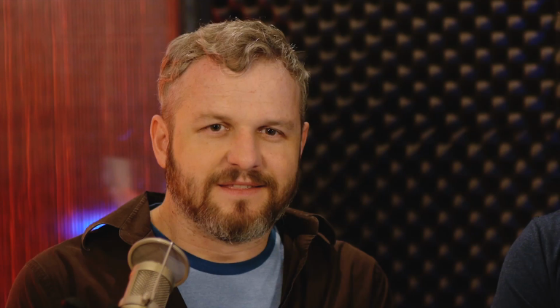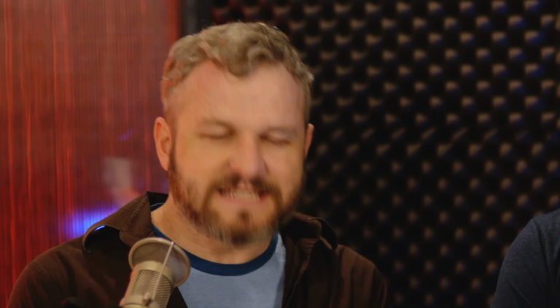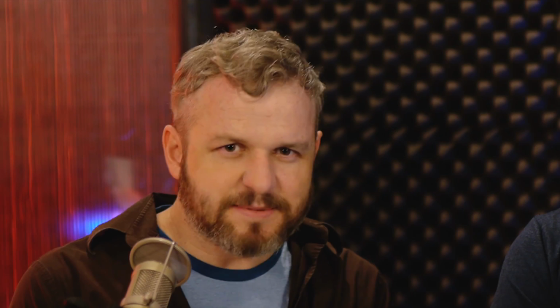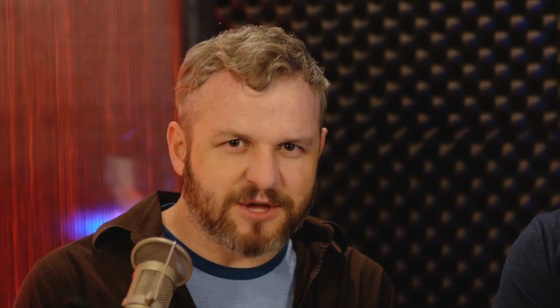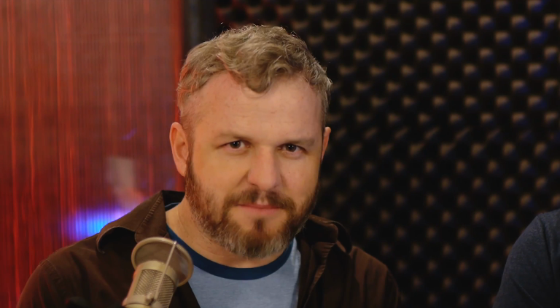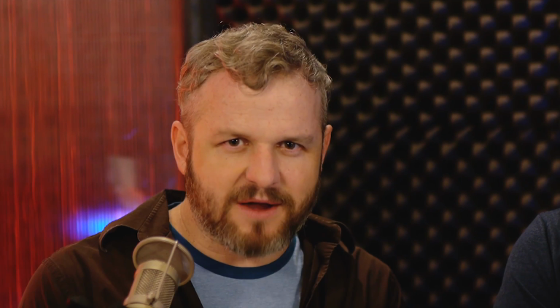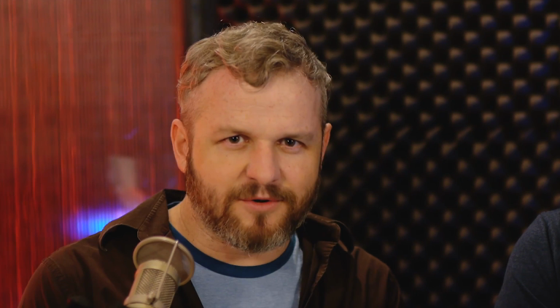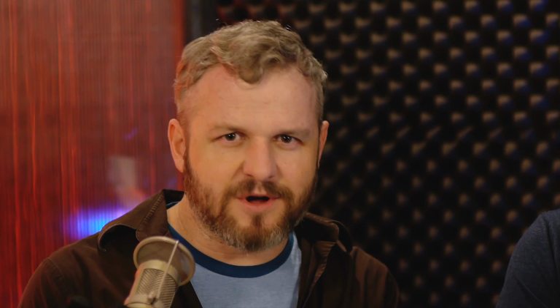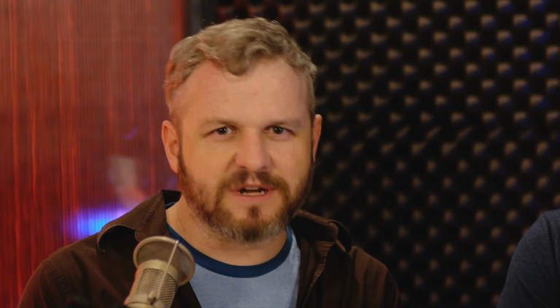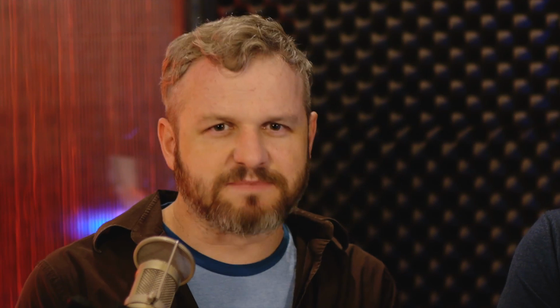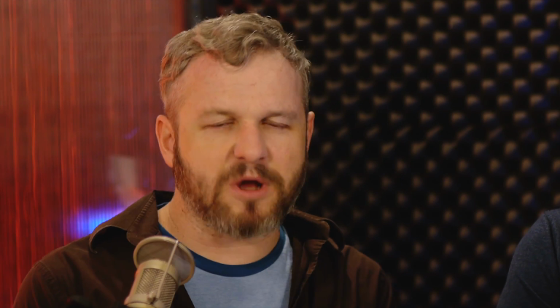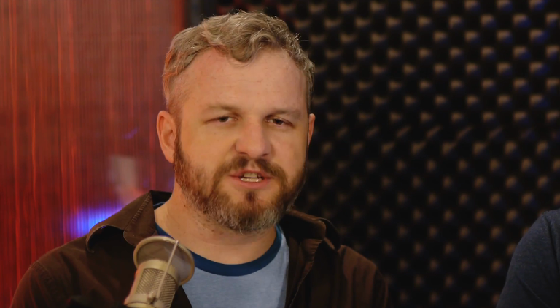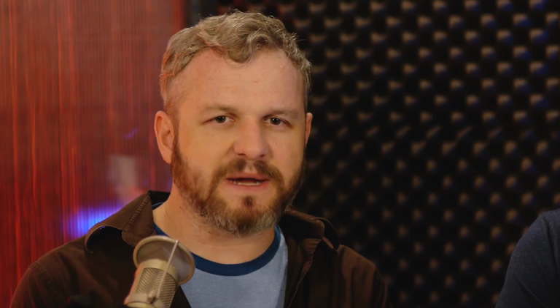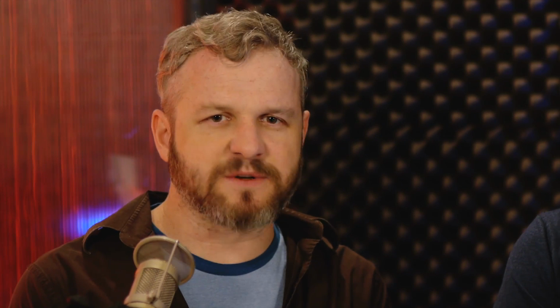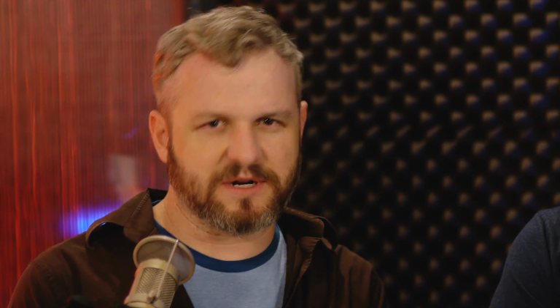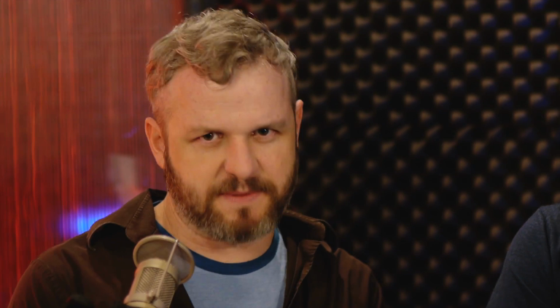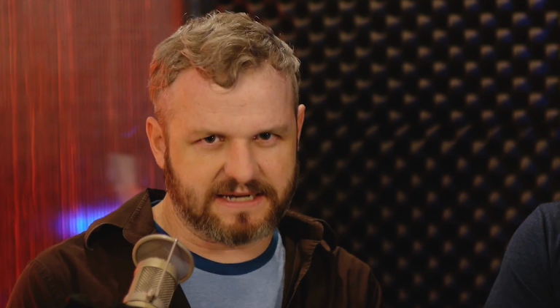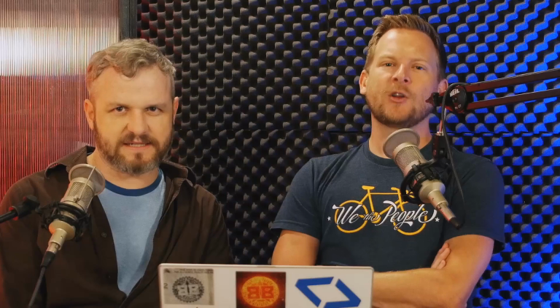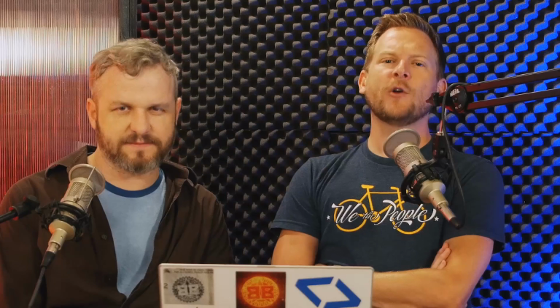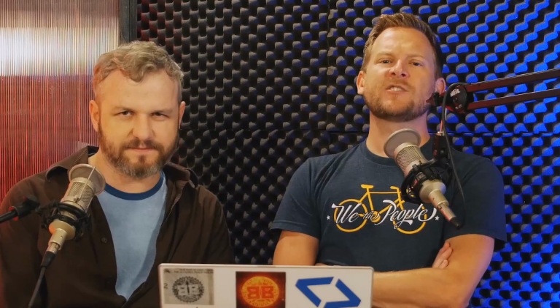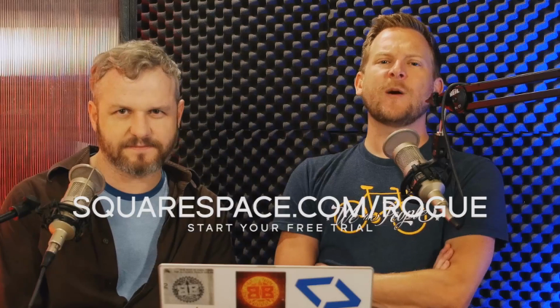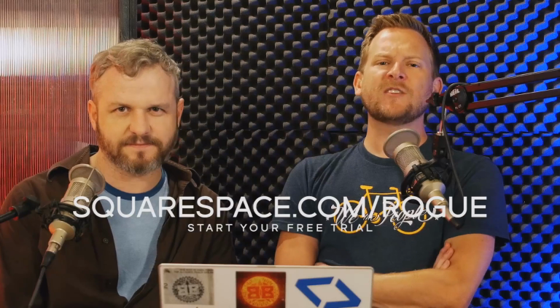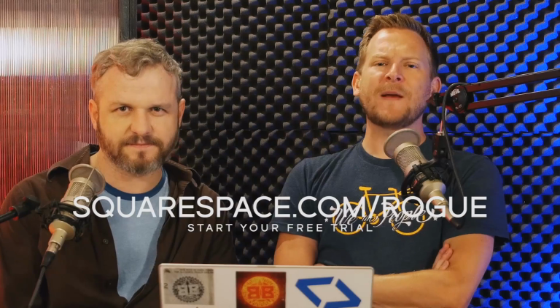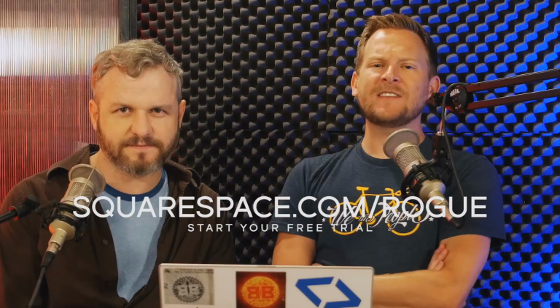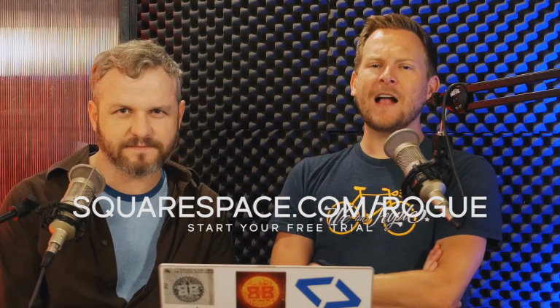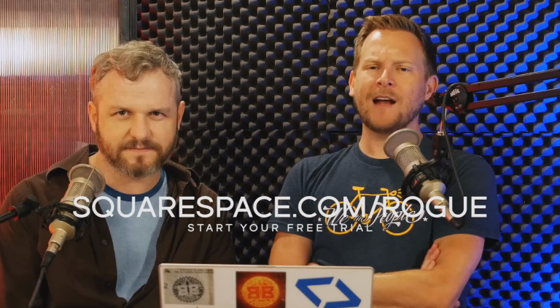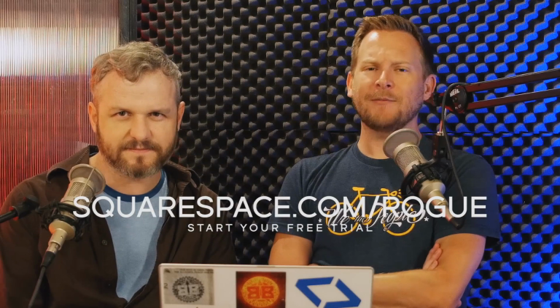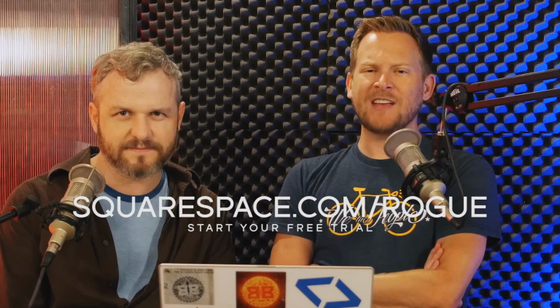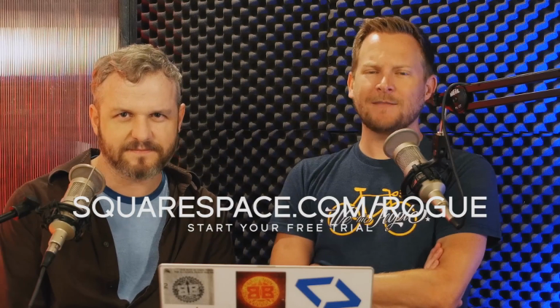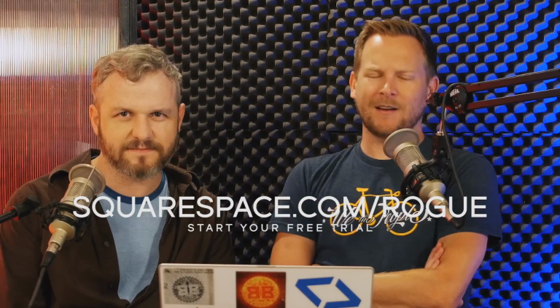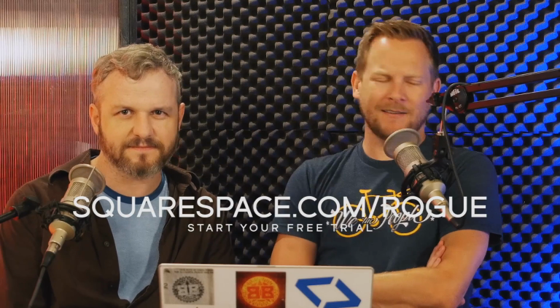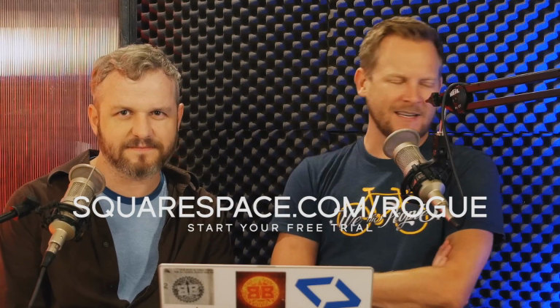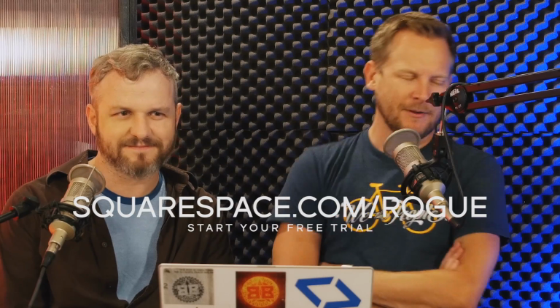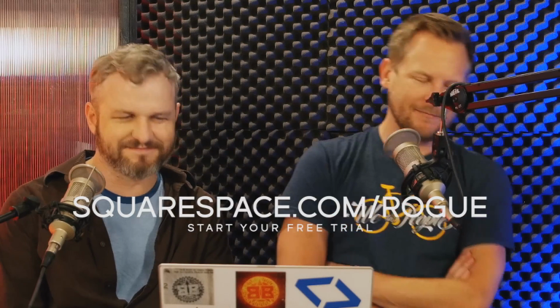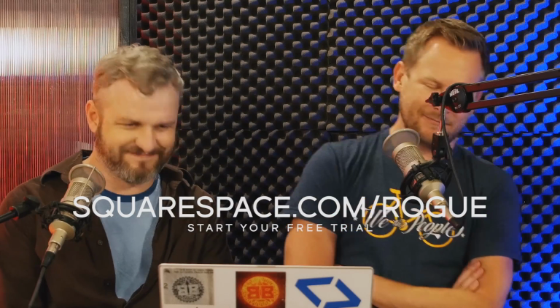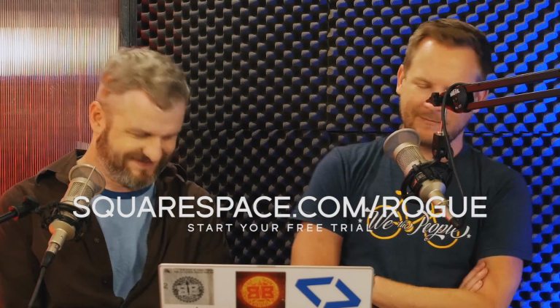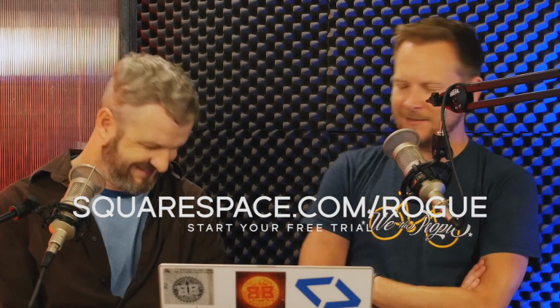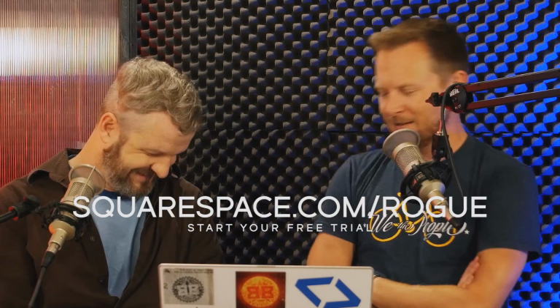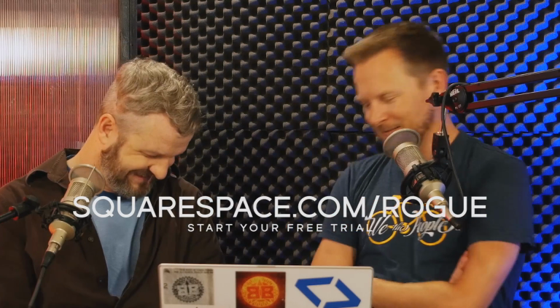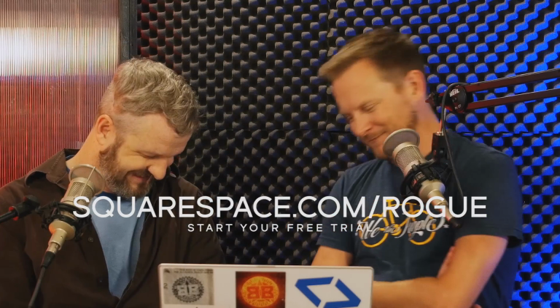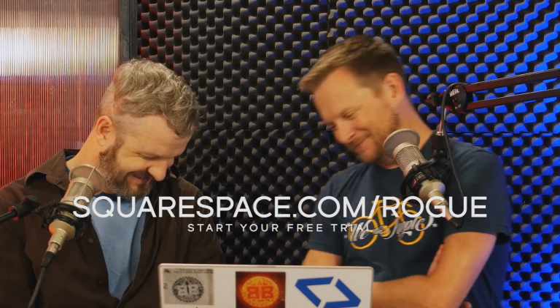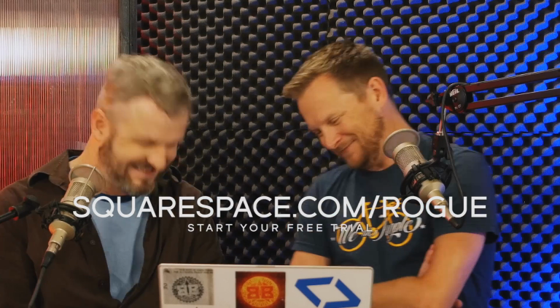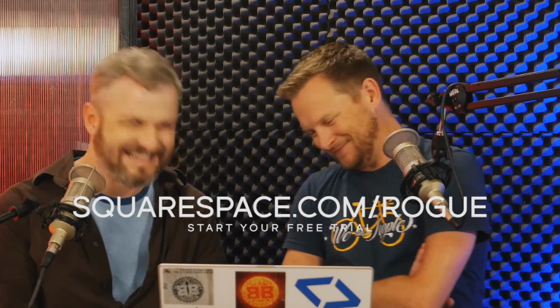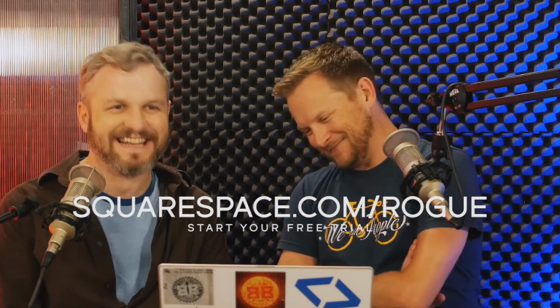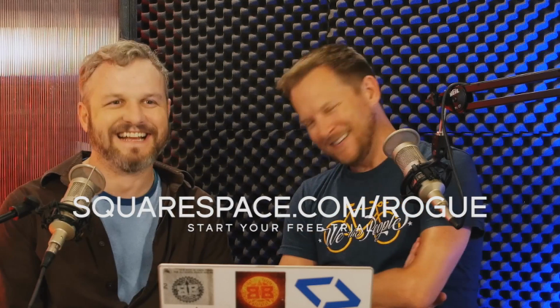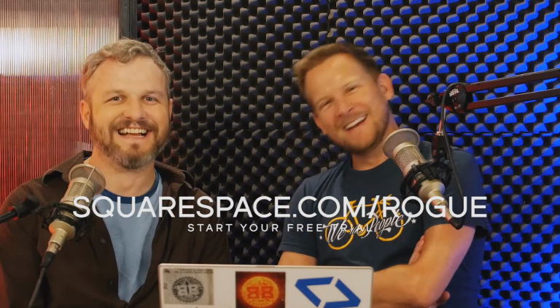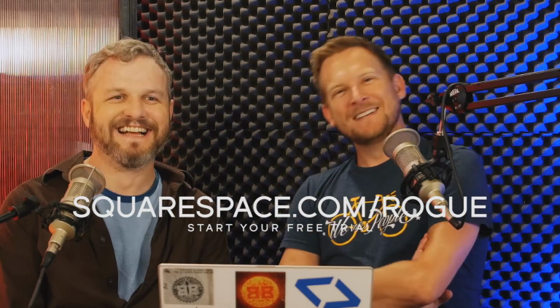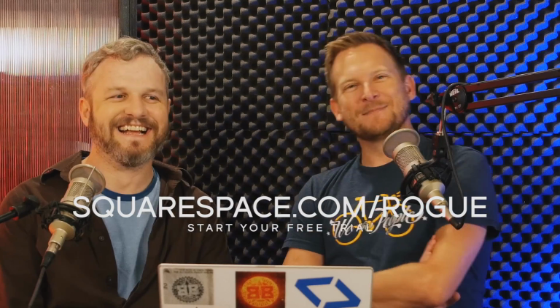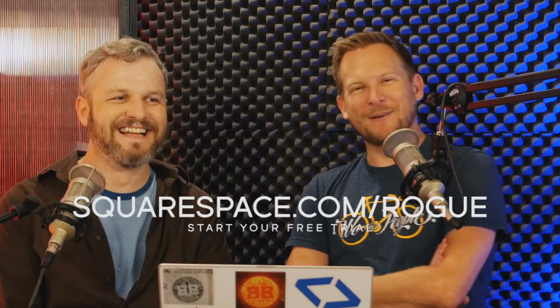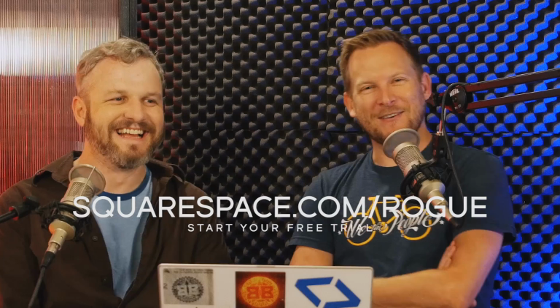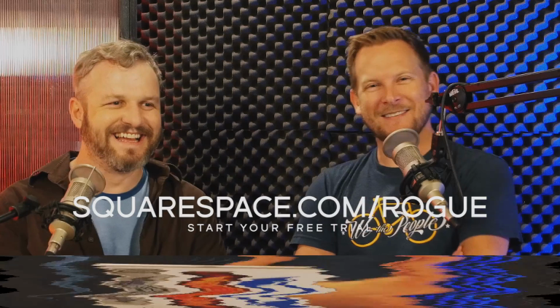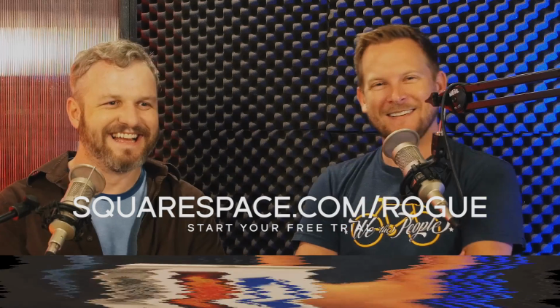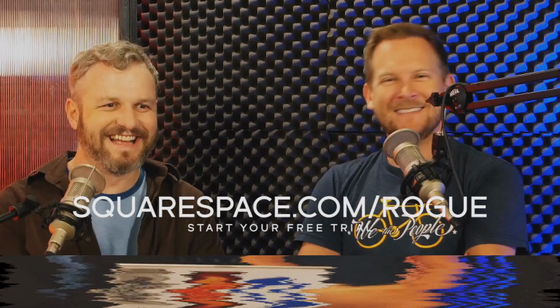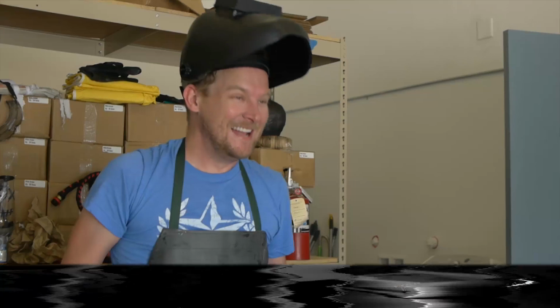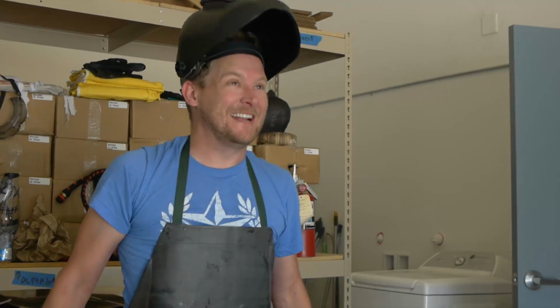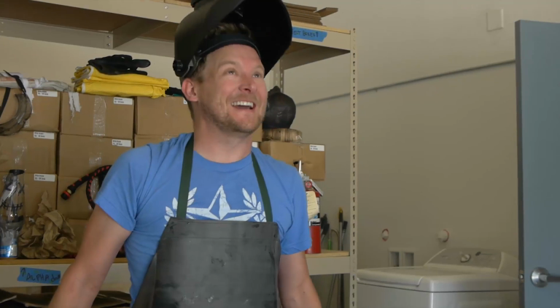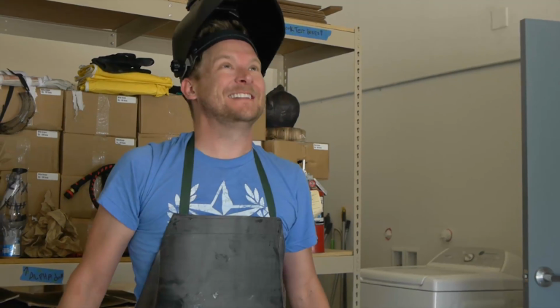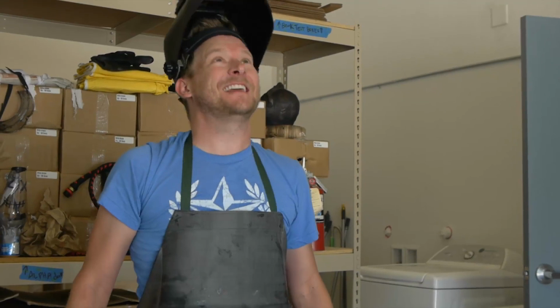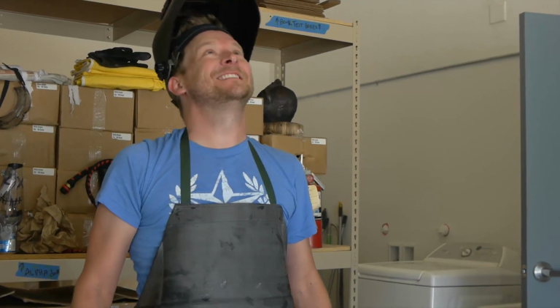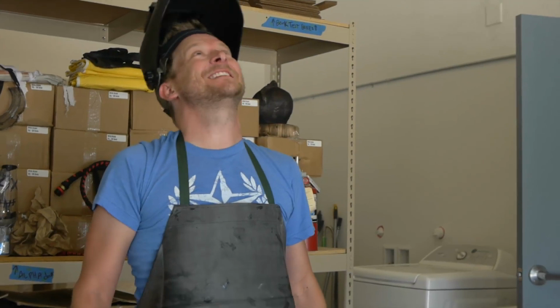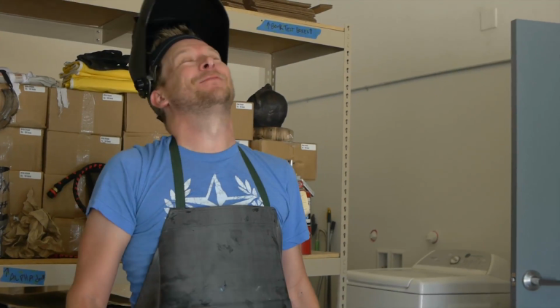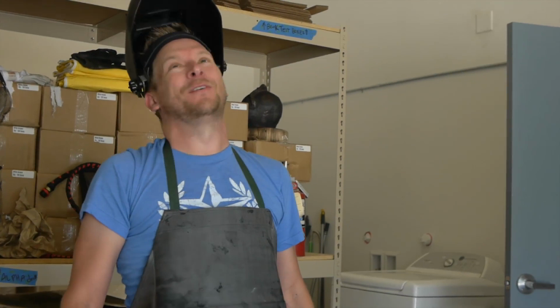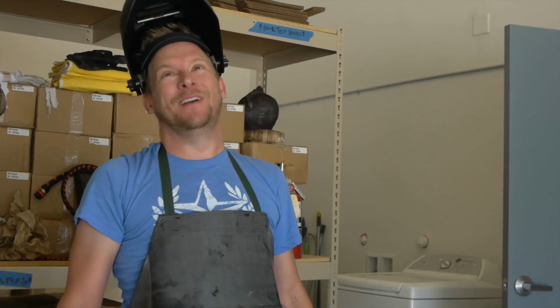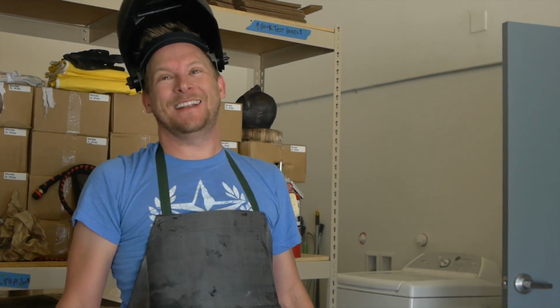This episode of Modern Rogue is brought to you by Squarespace. Go to squarespace.com — it's time. Damn it, sorry. It's perfect. I got intense there for a bit.